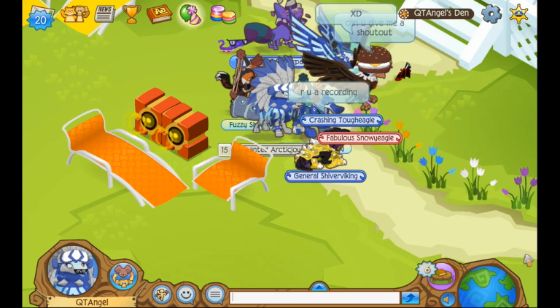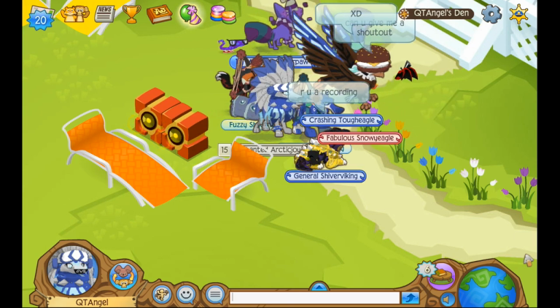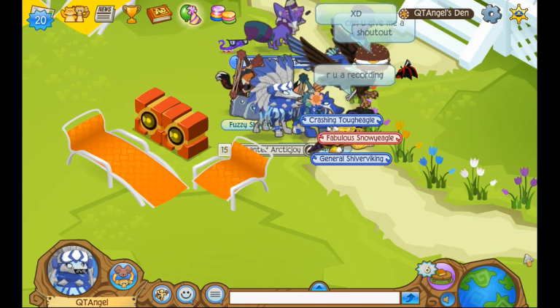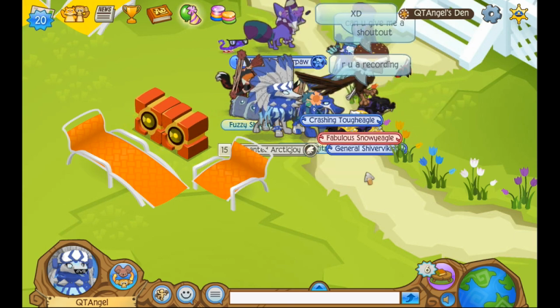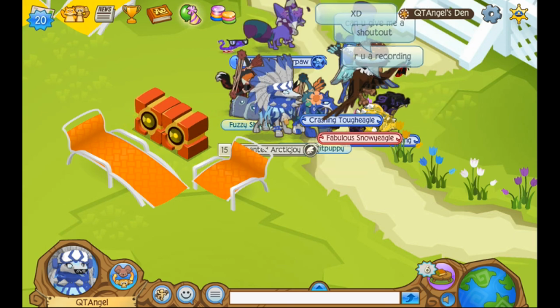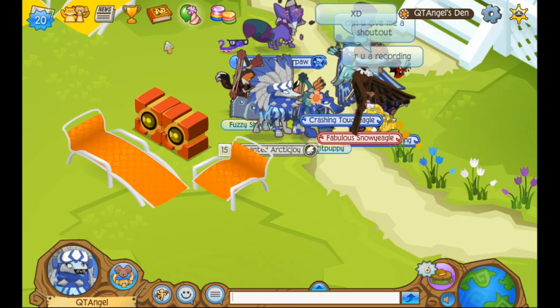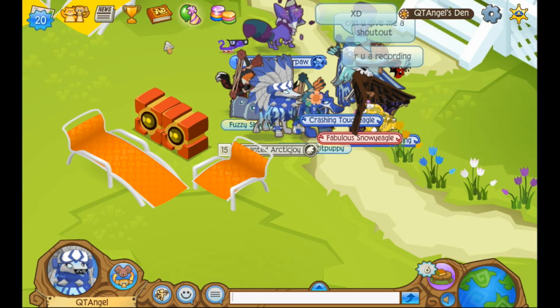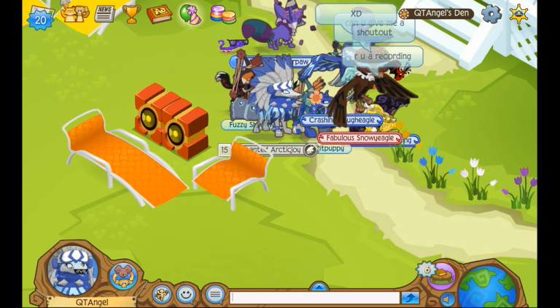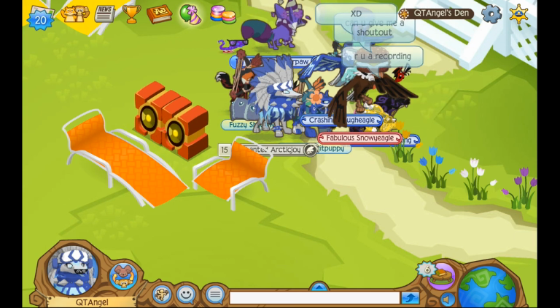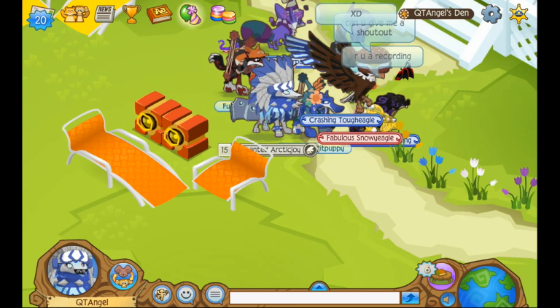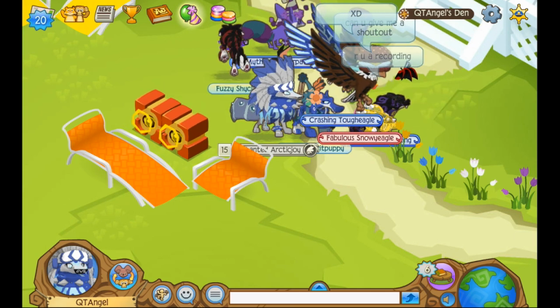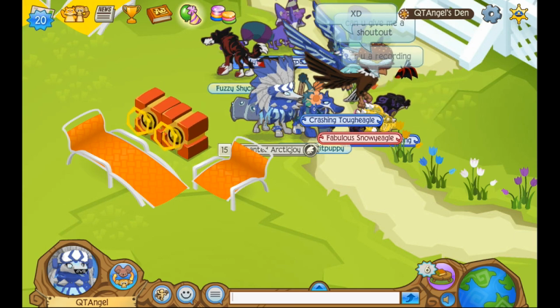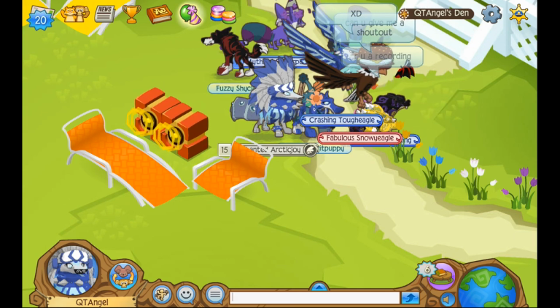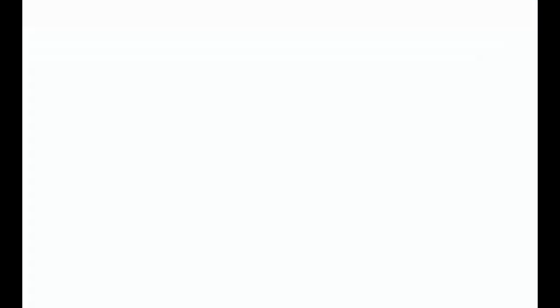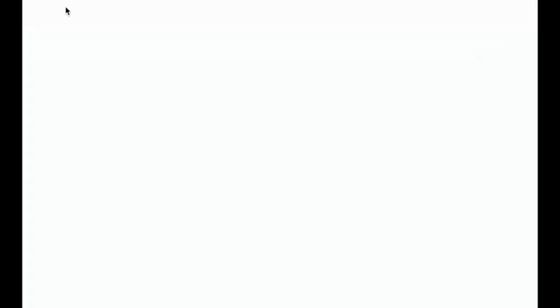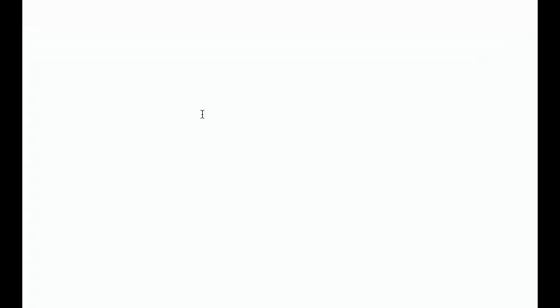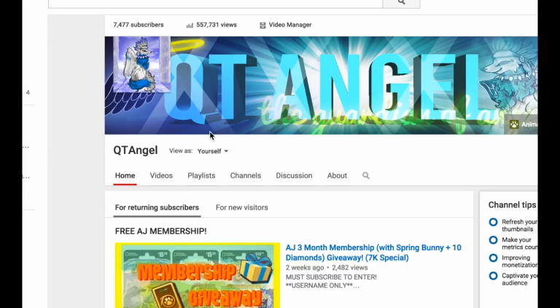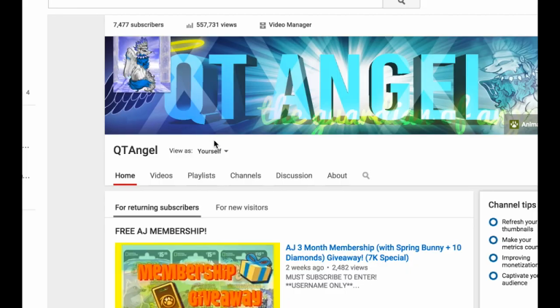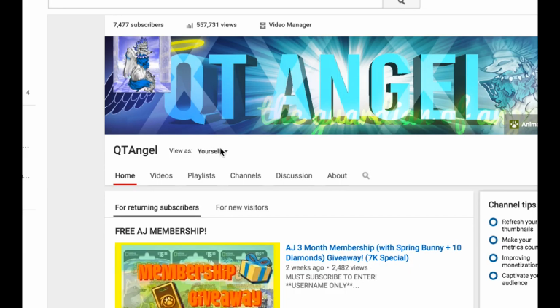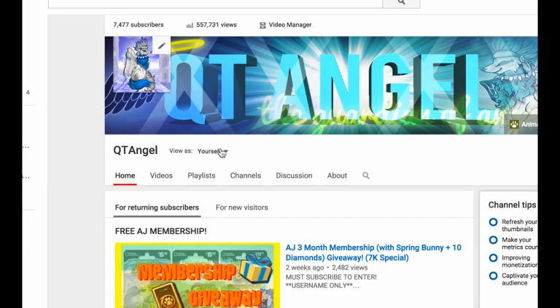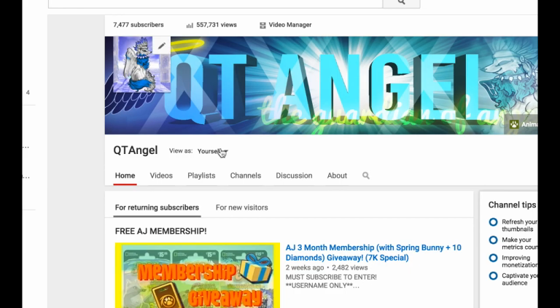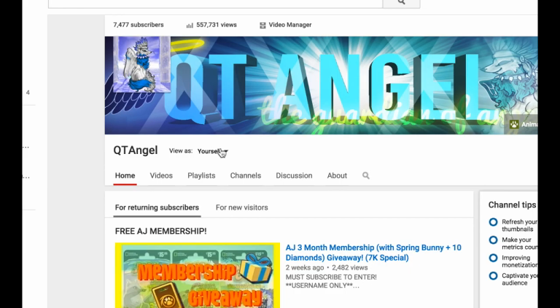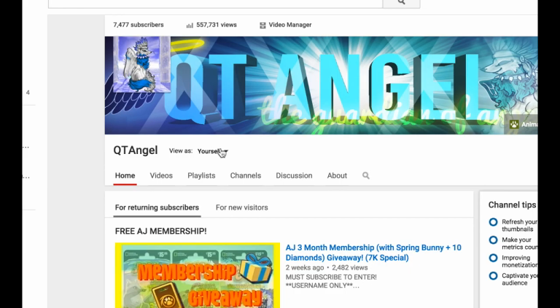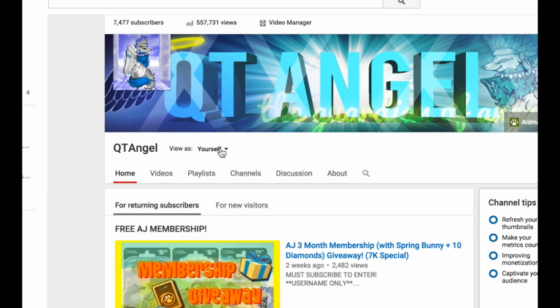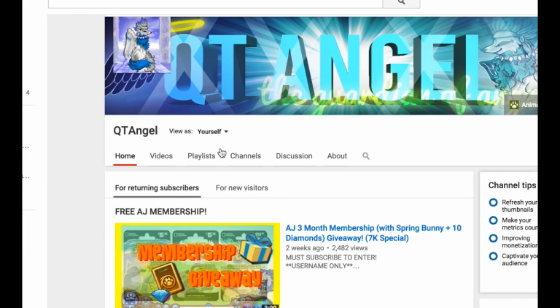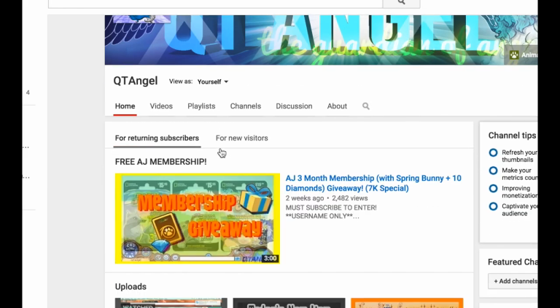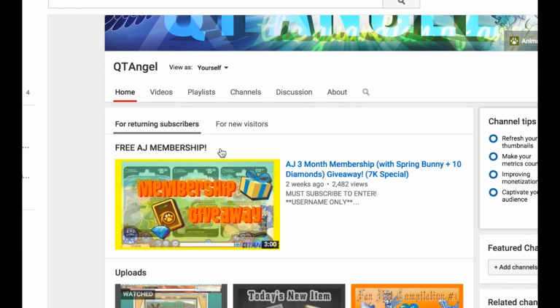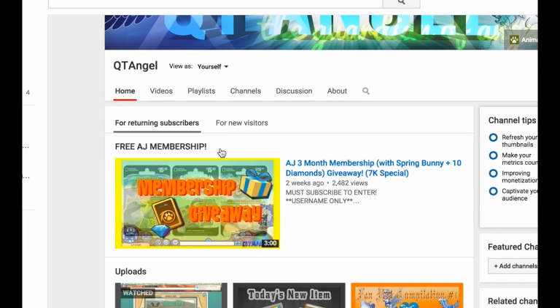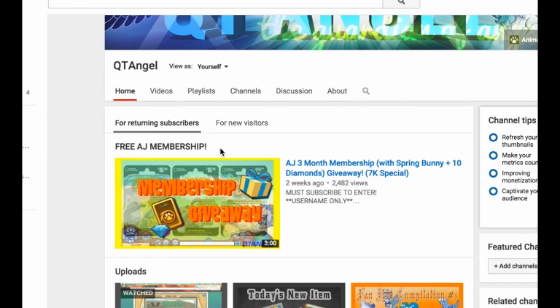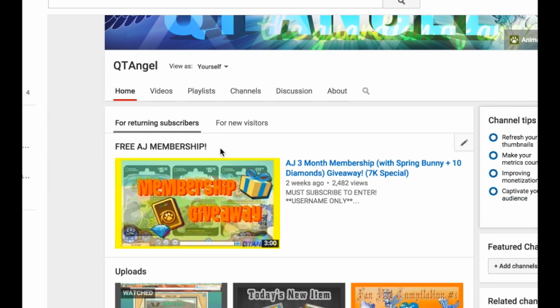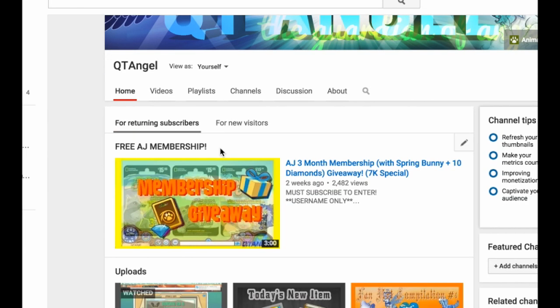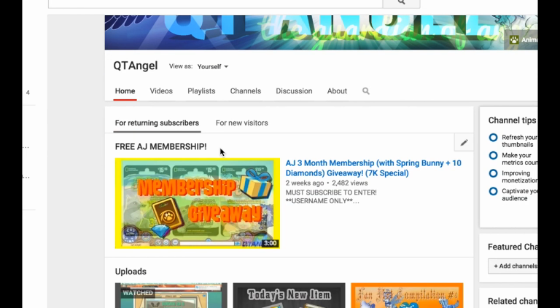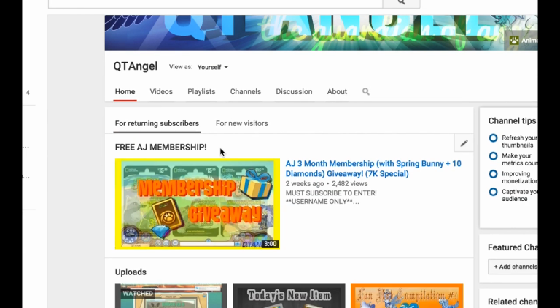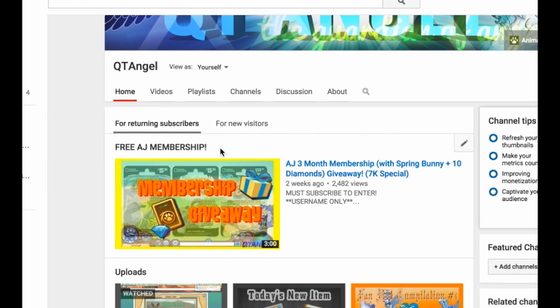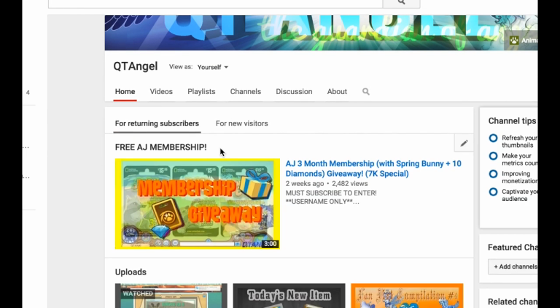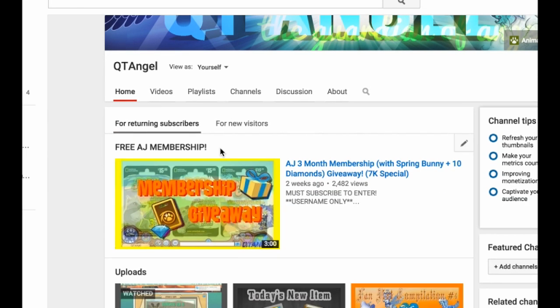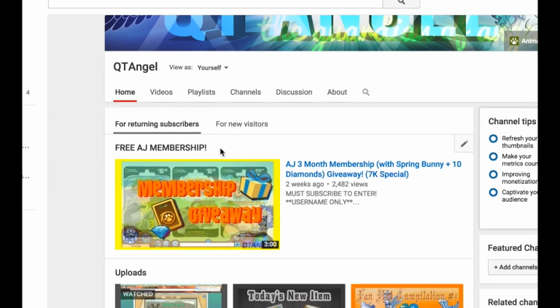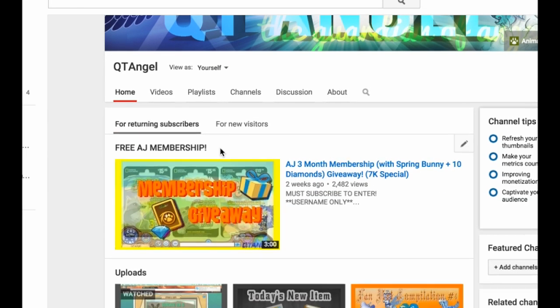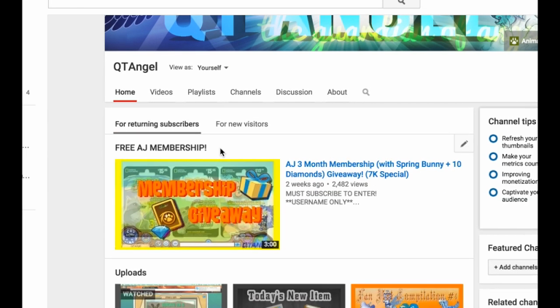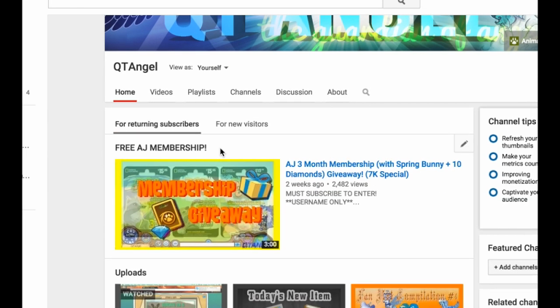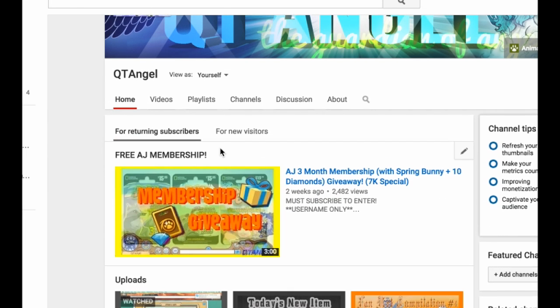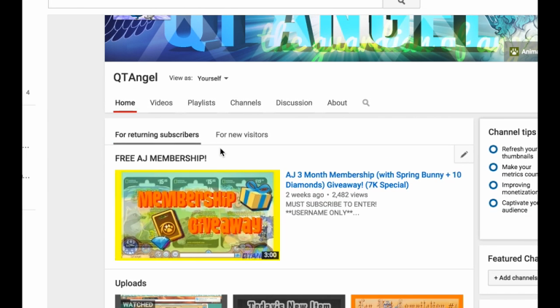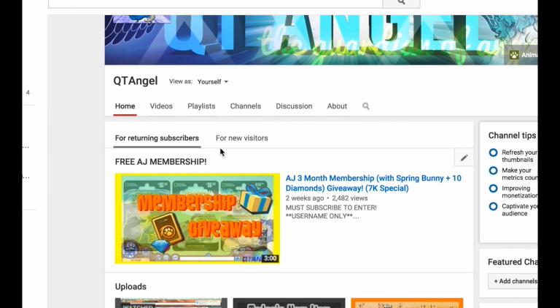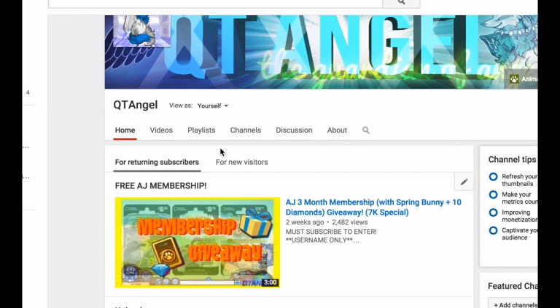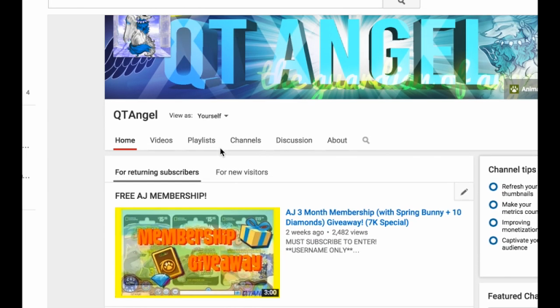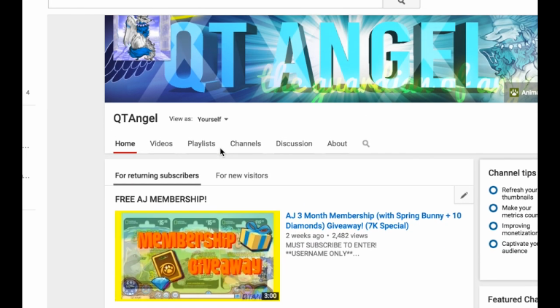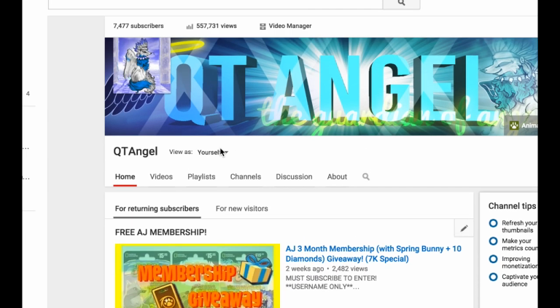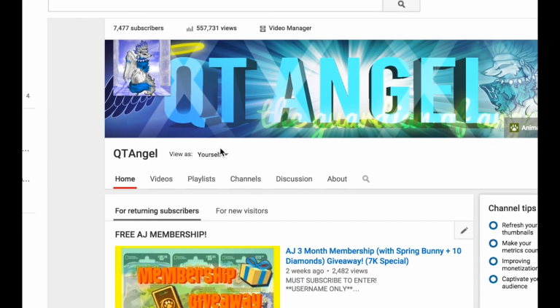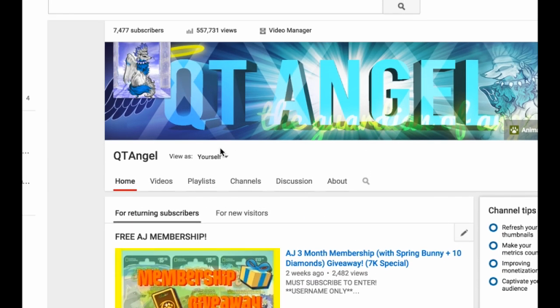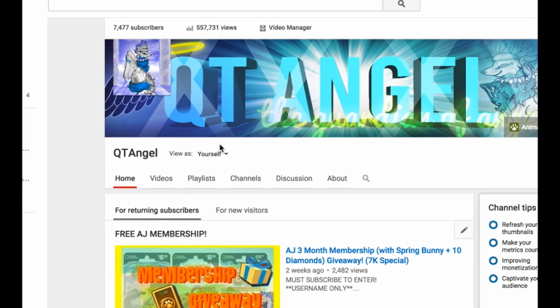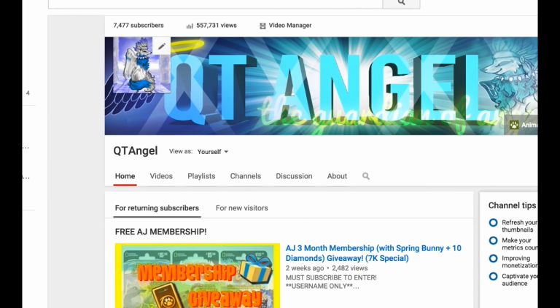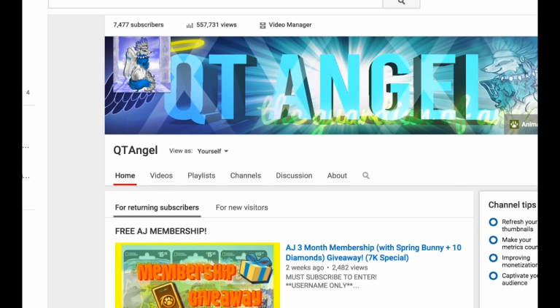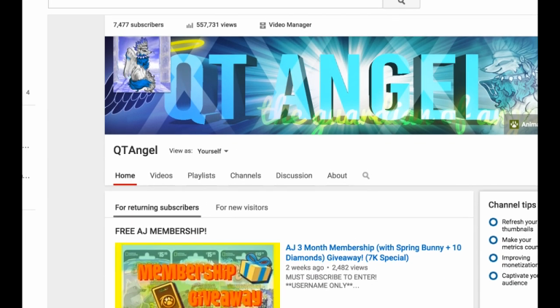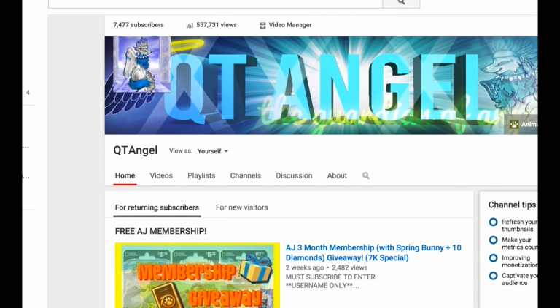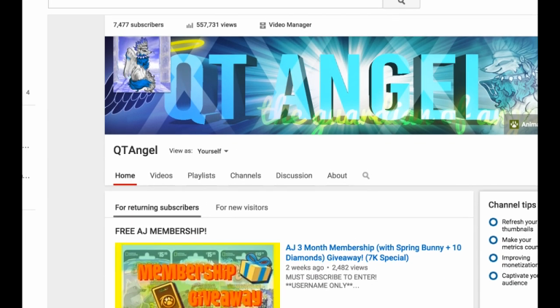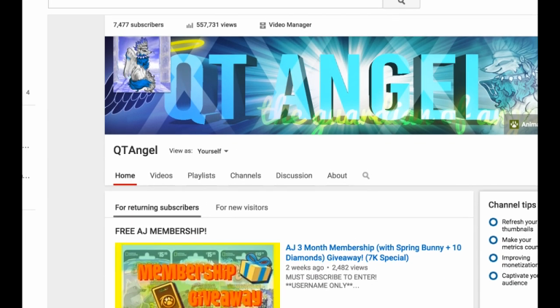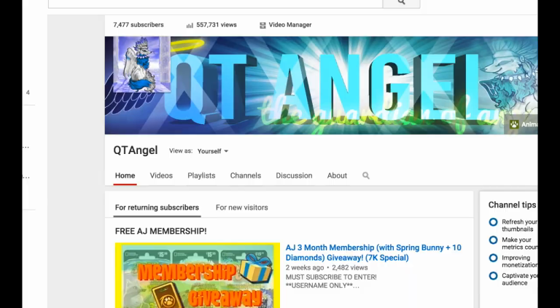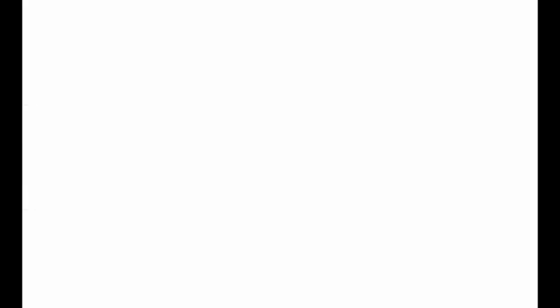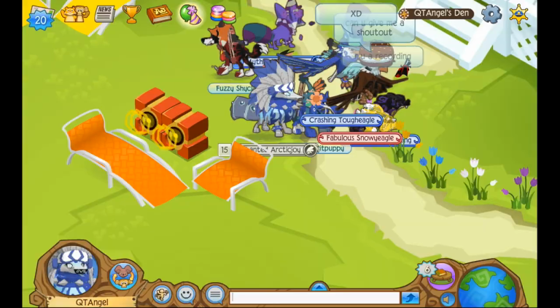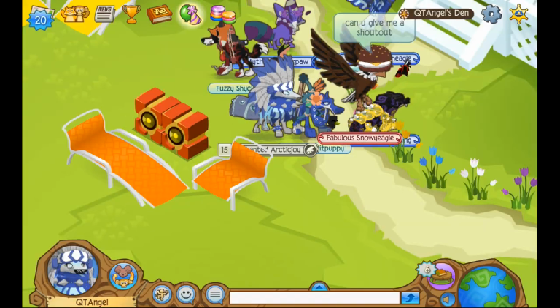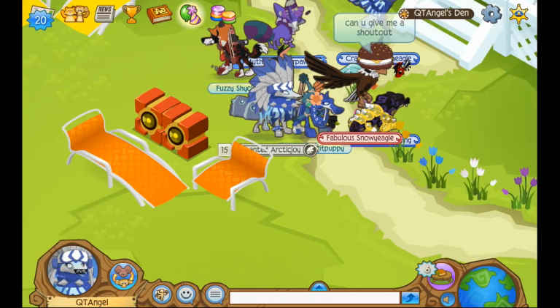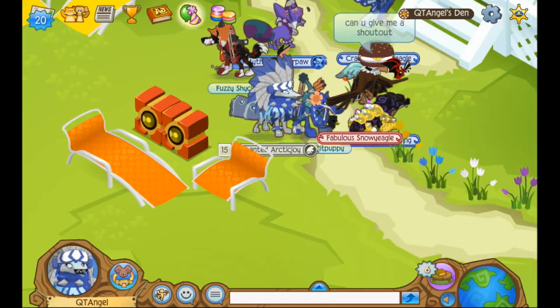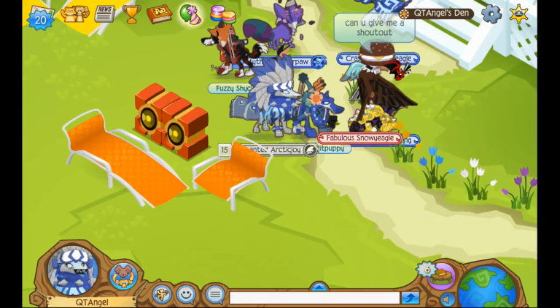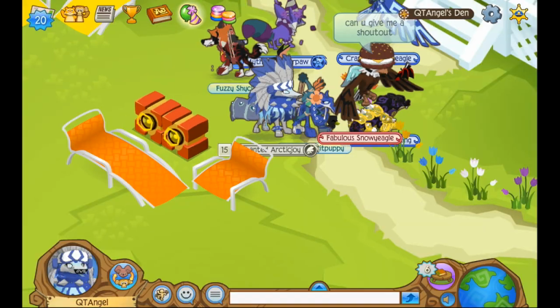Also don't forget to enter the membership giveaway which ends June 16th, 2015. So don't forget to enter that.